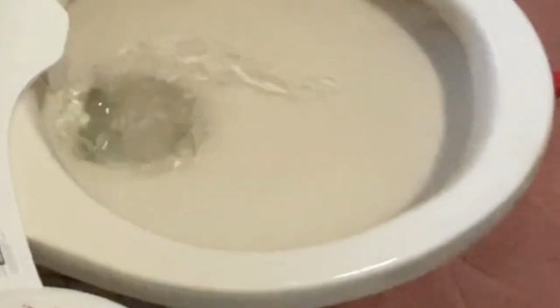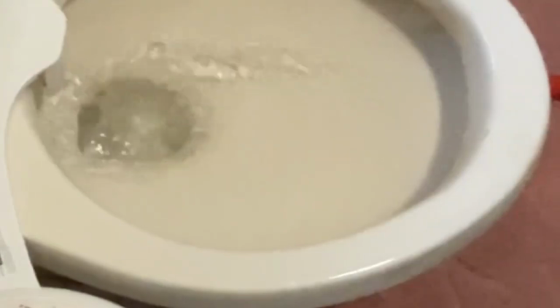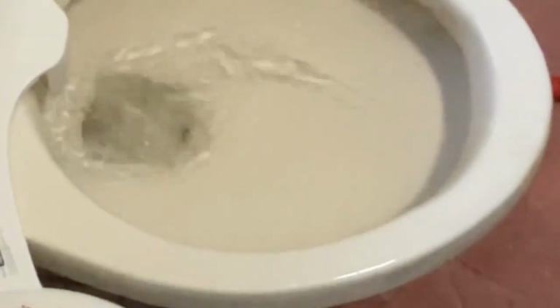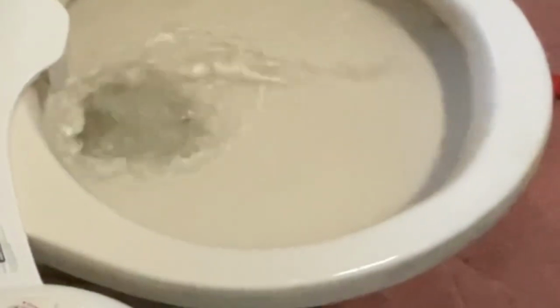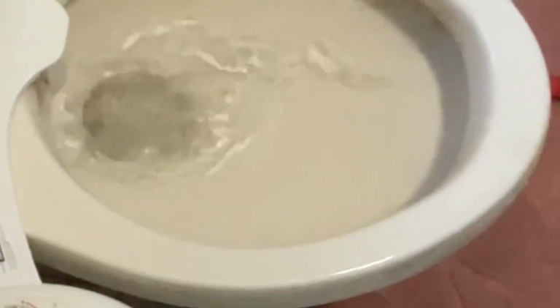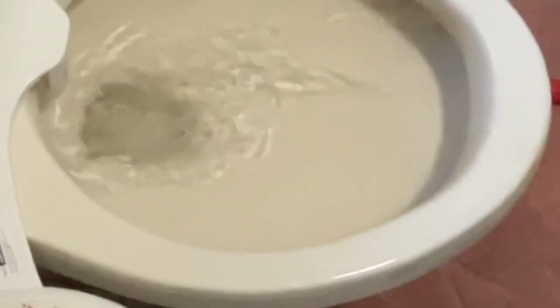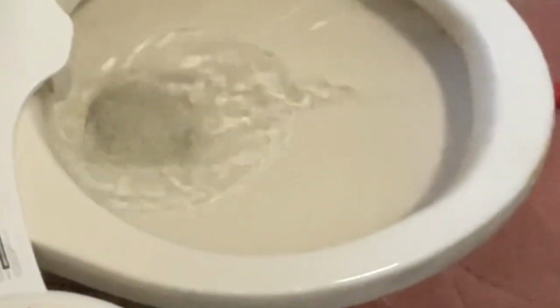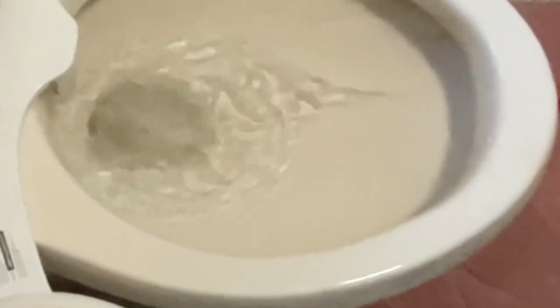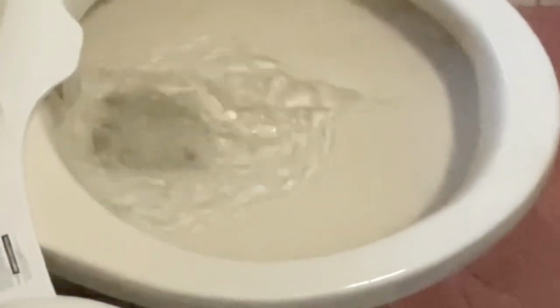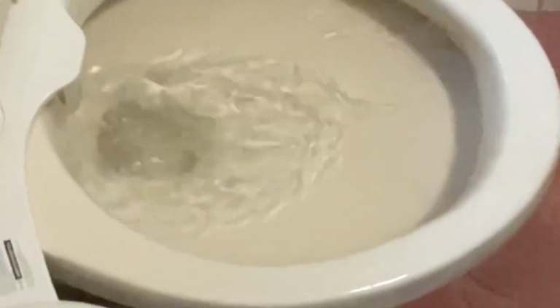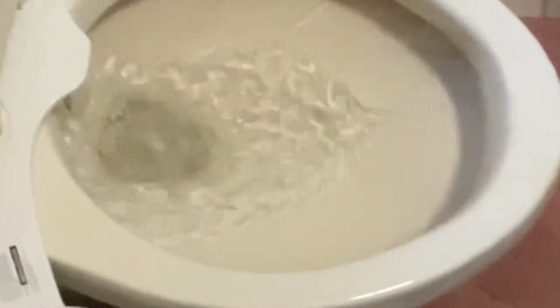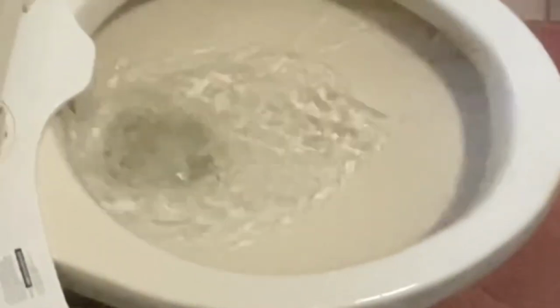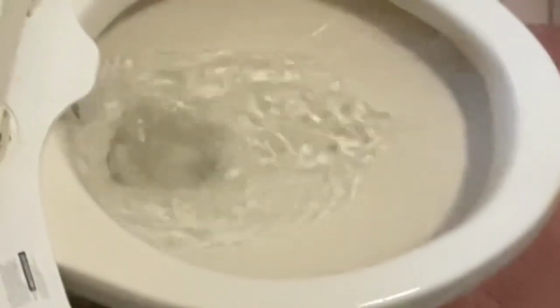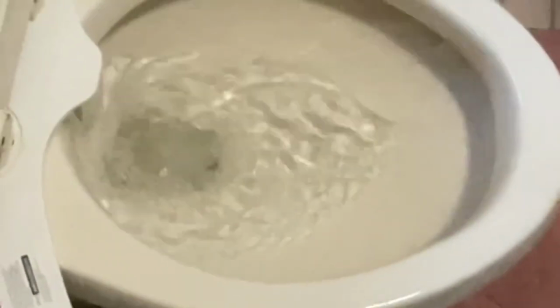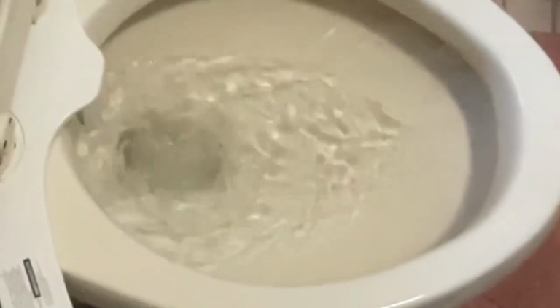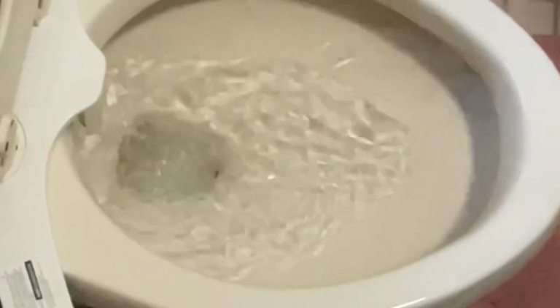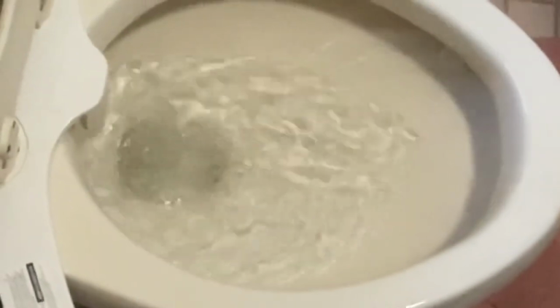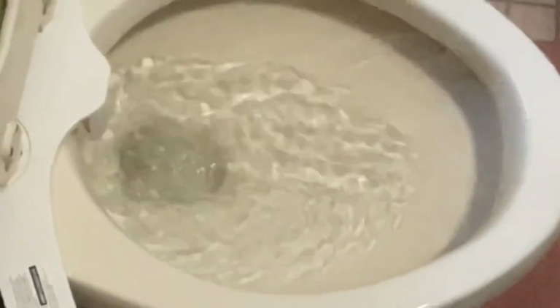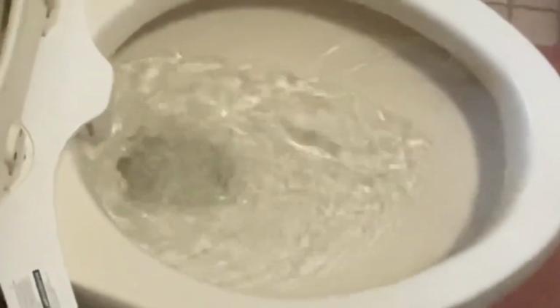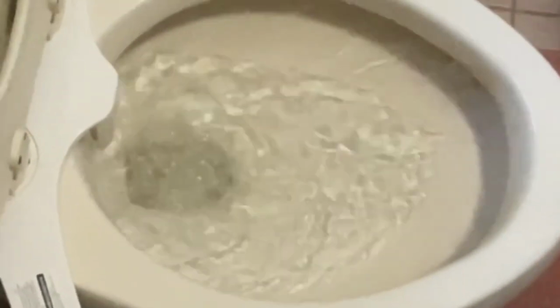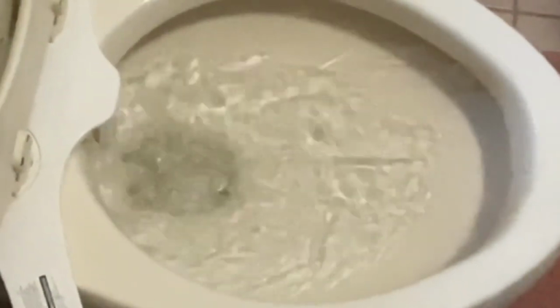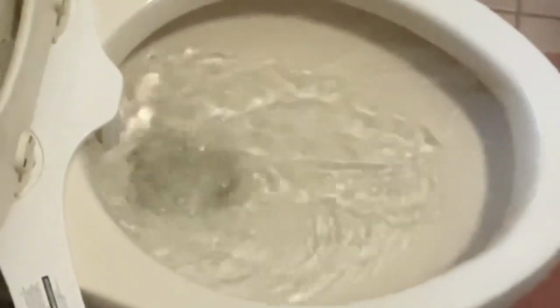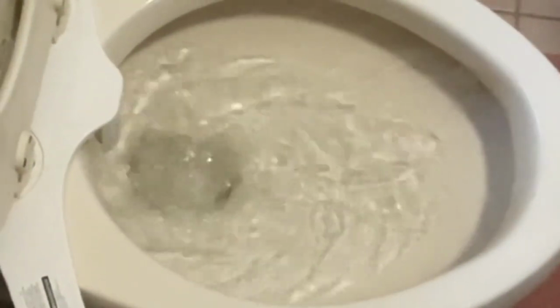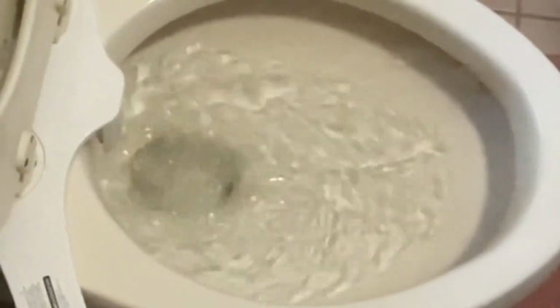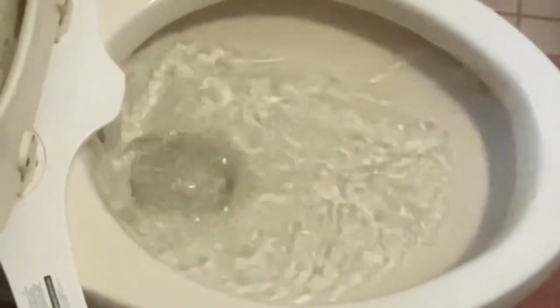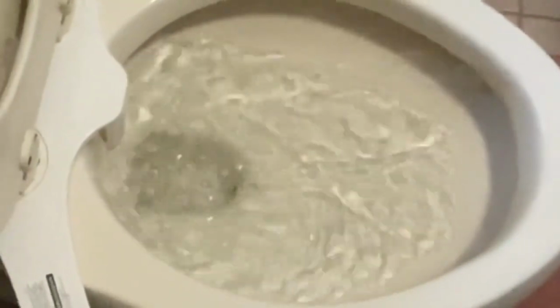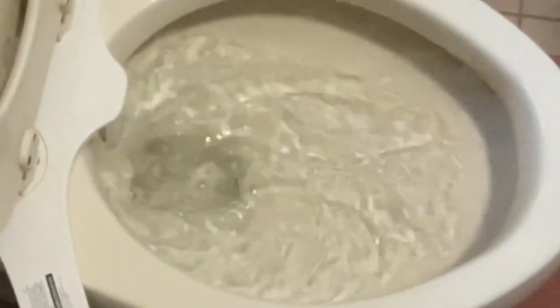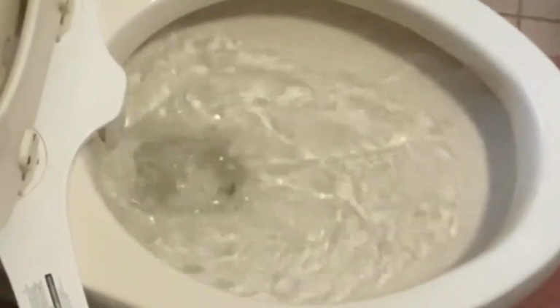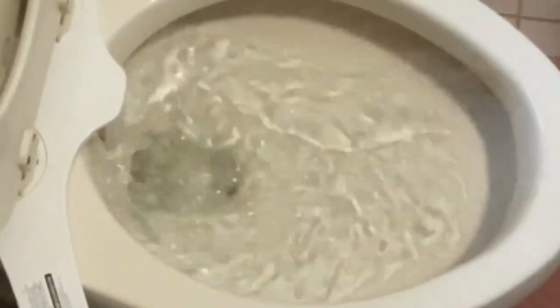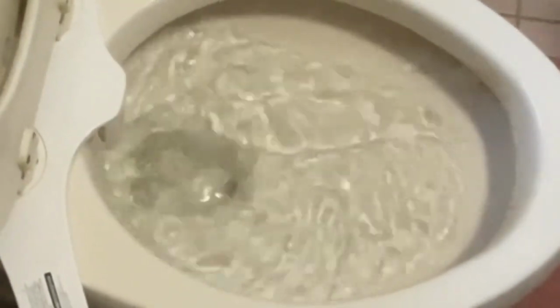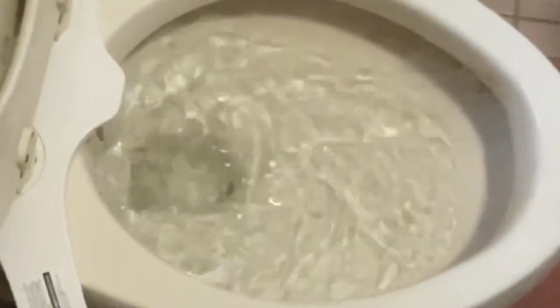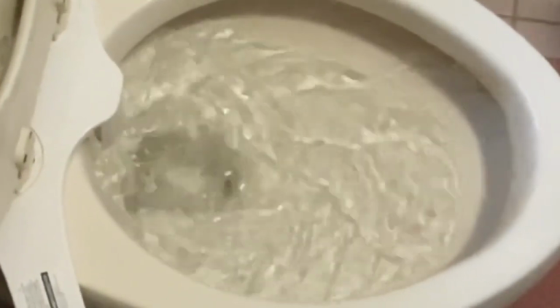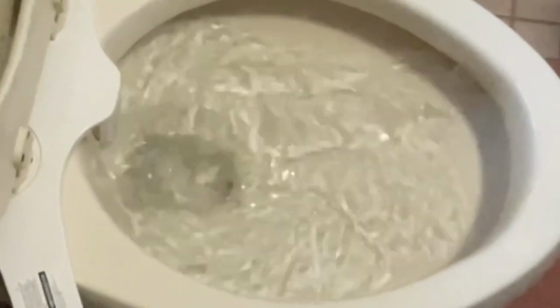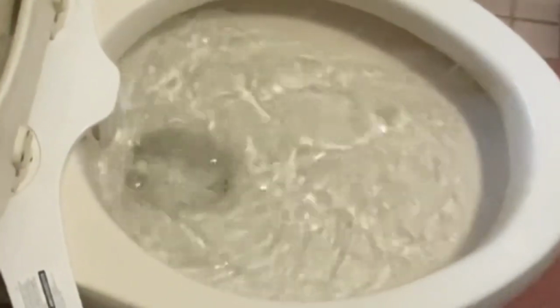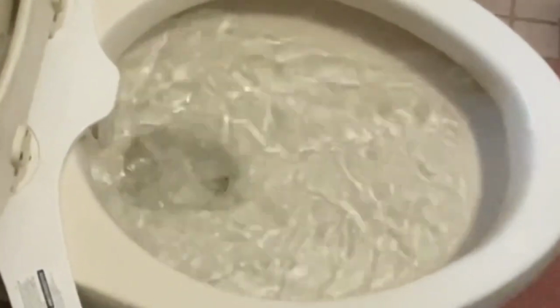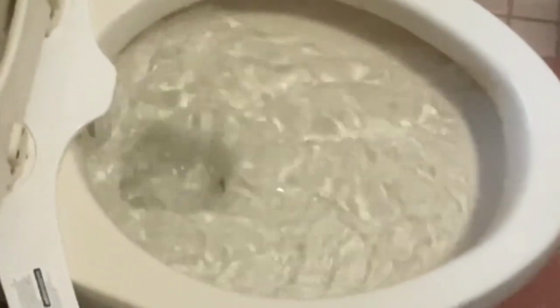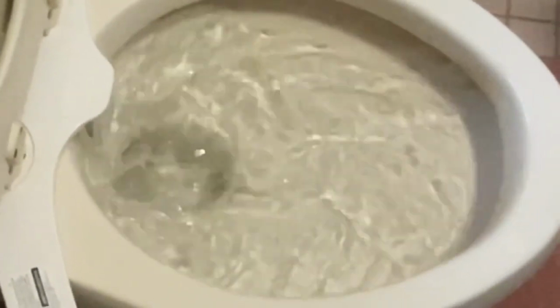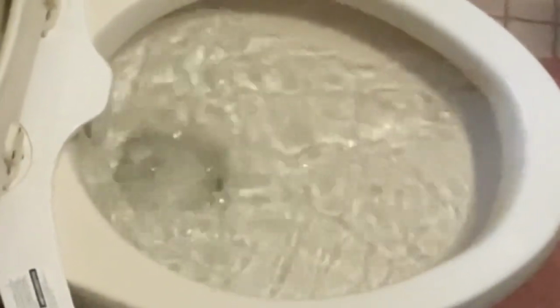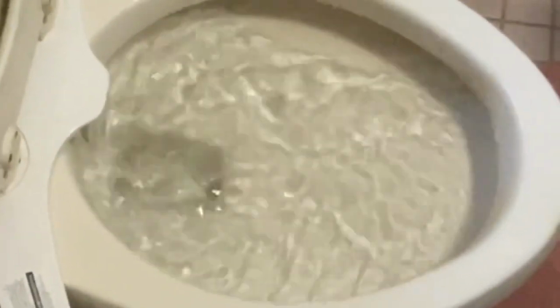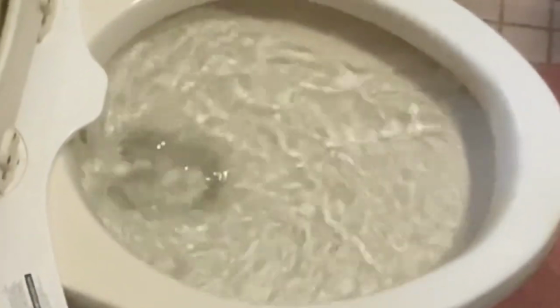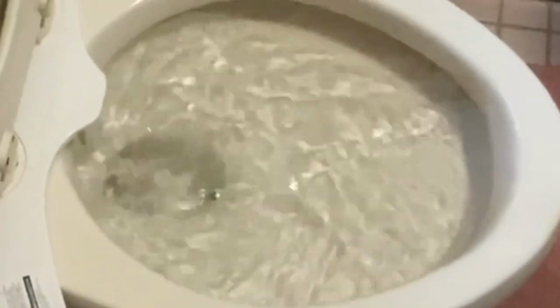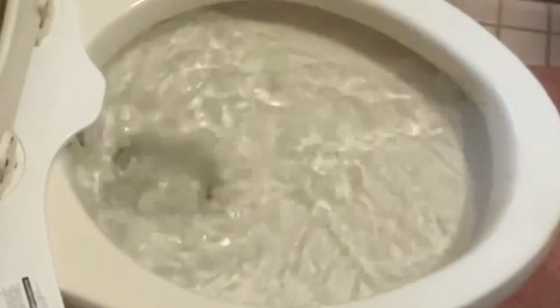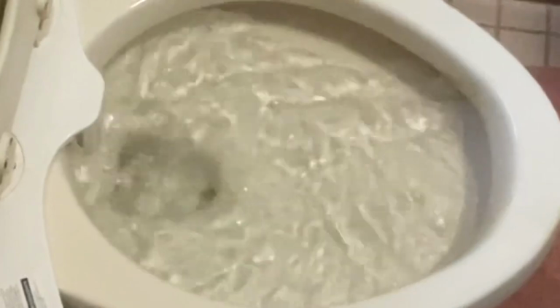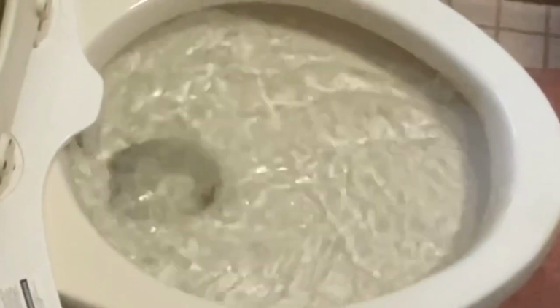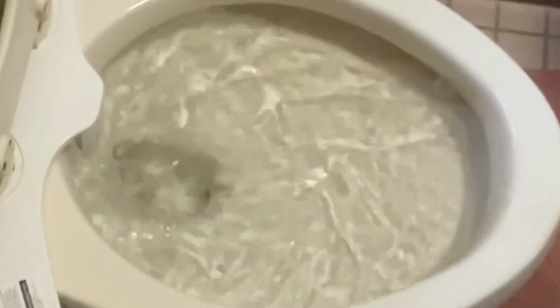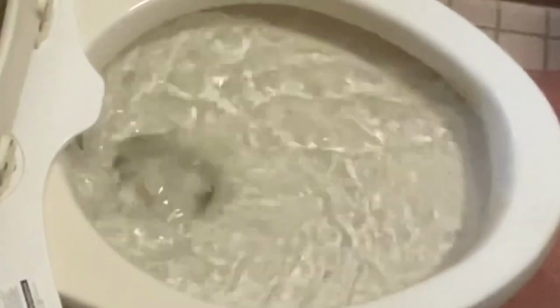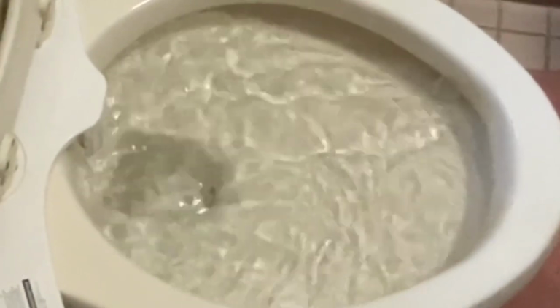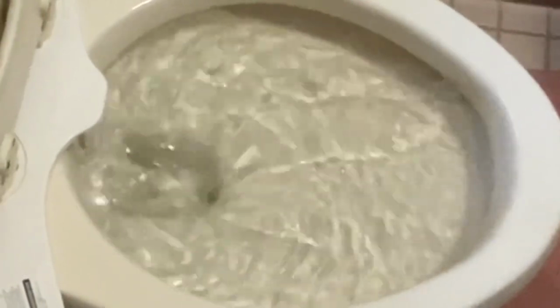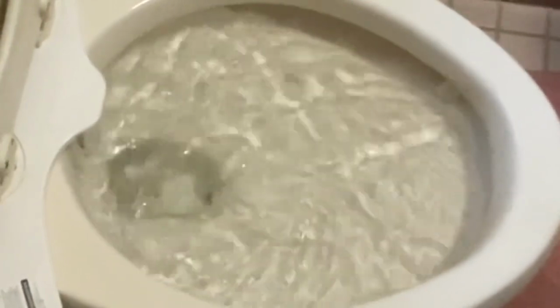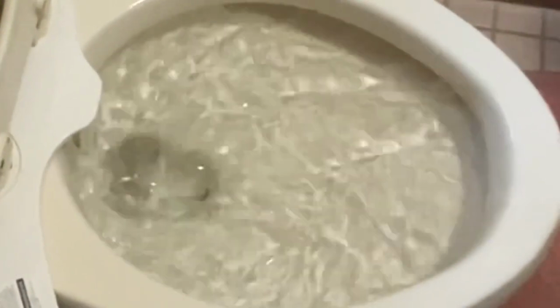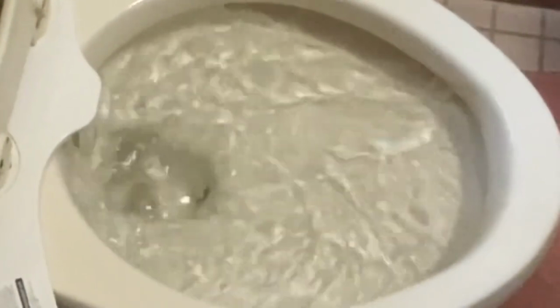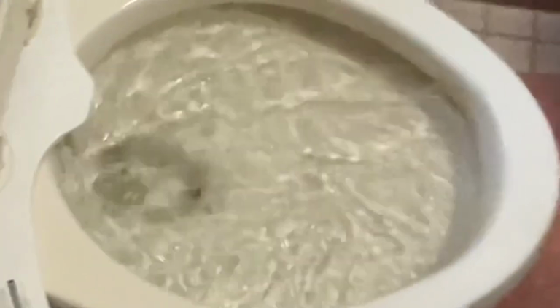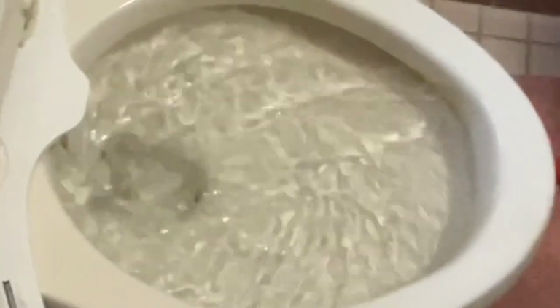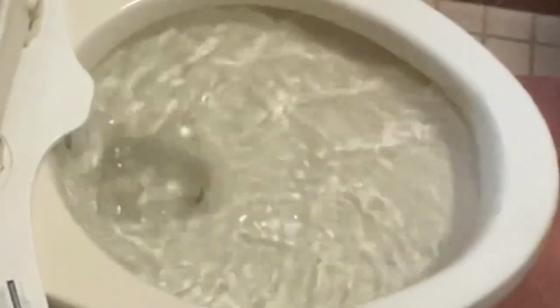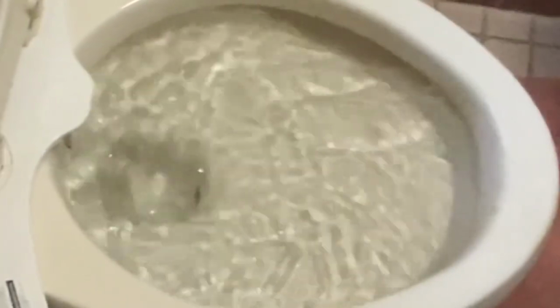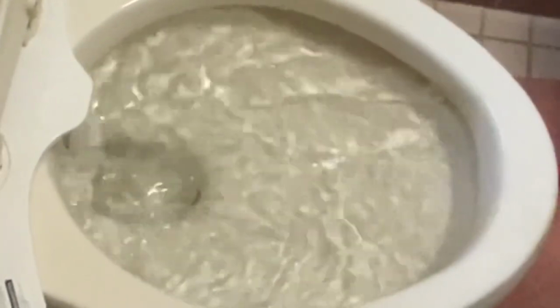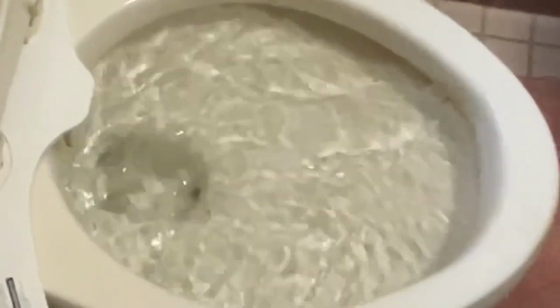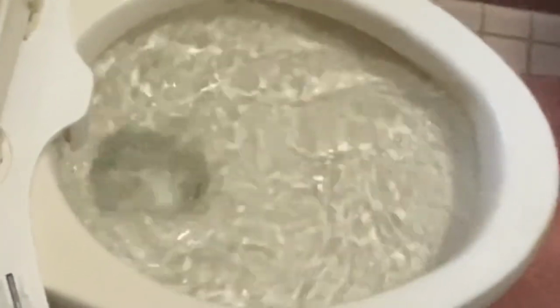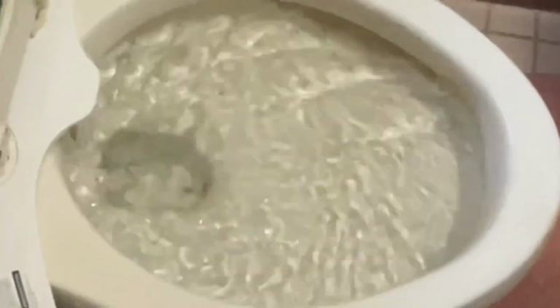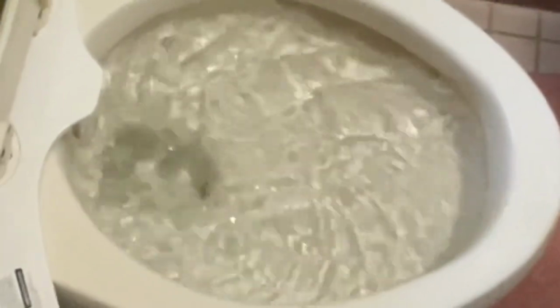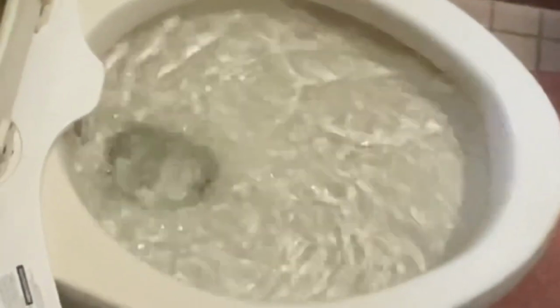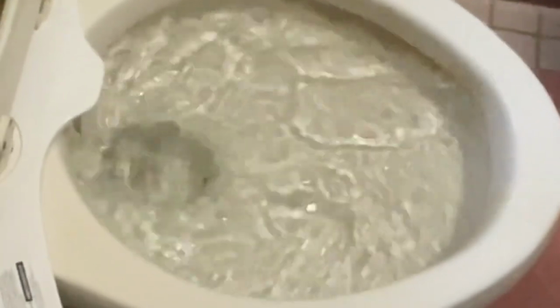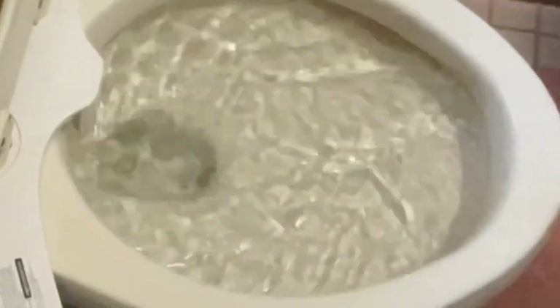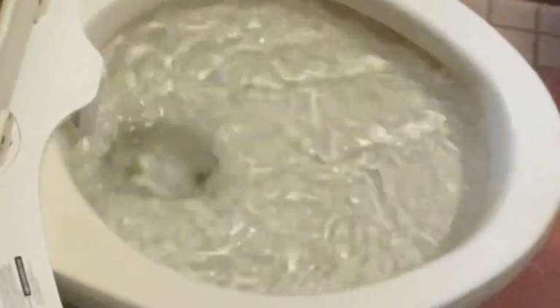Today's video is going to be about how to unclog the toilet. You can see the water is slowing down and it doesn't go down. So there are many ways to do it.